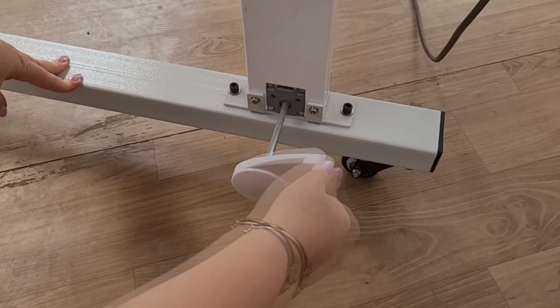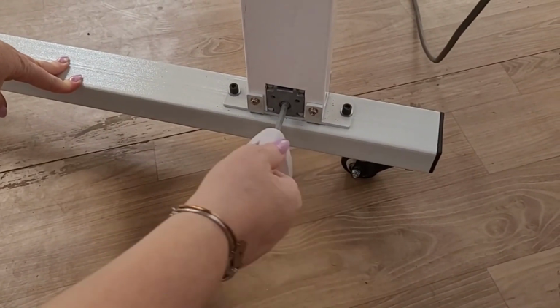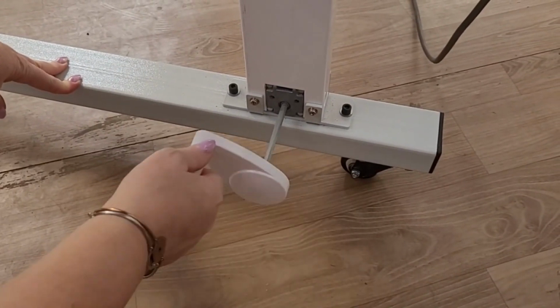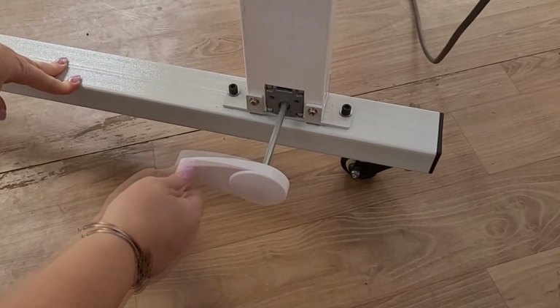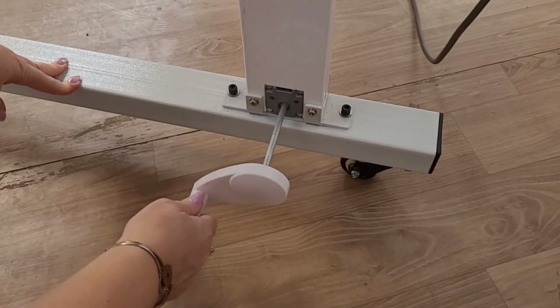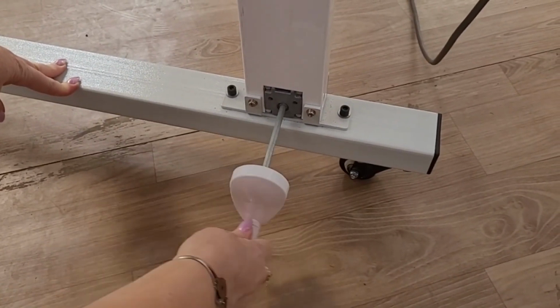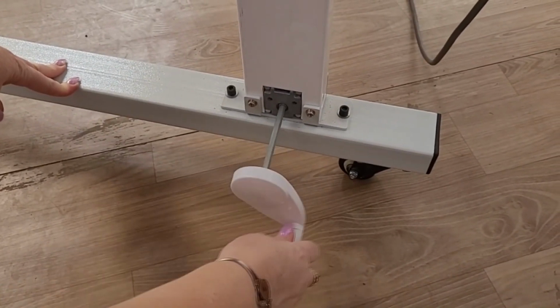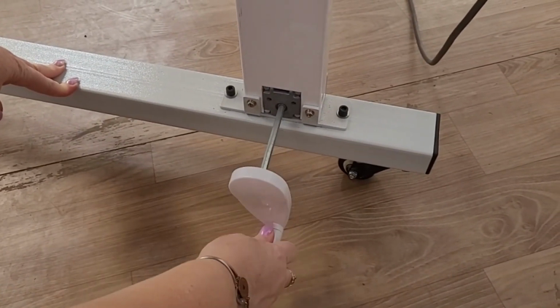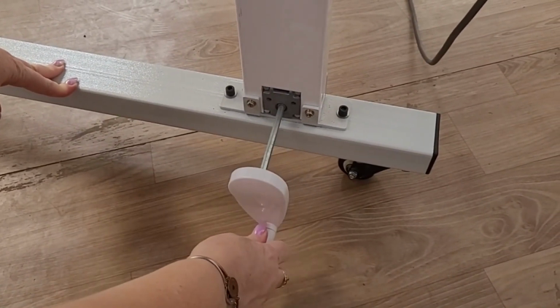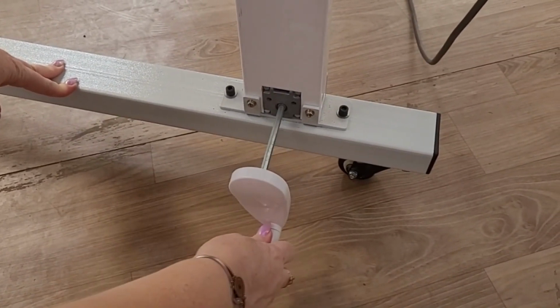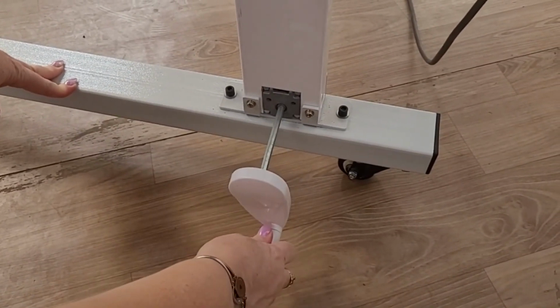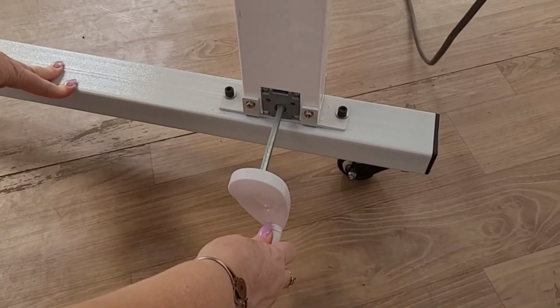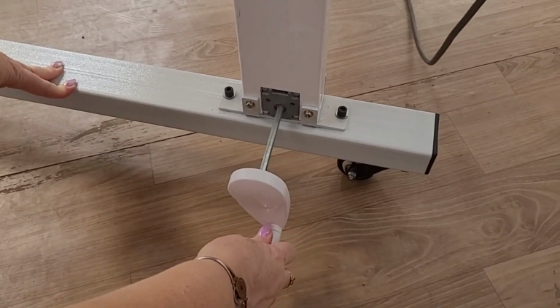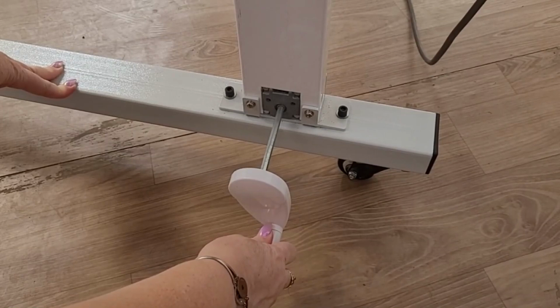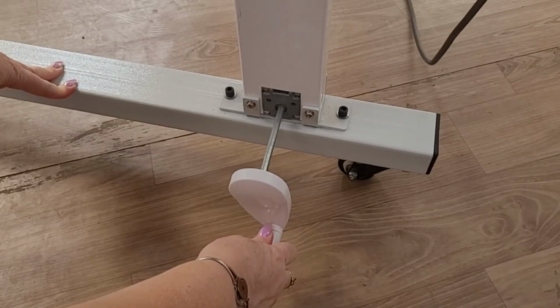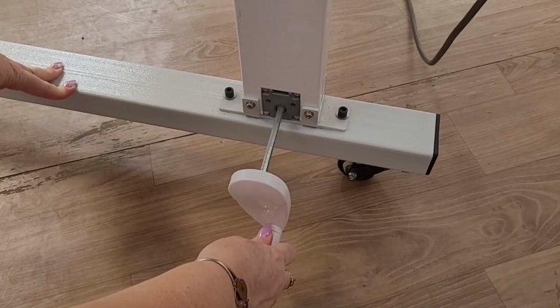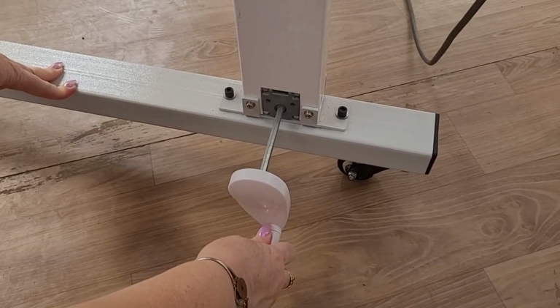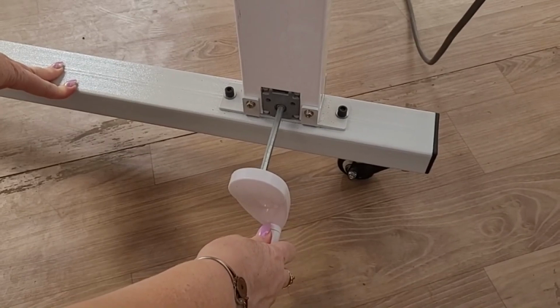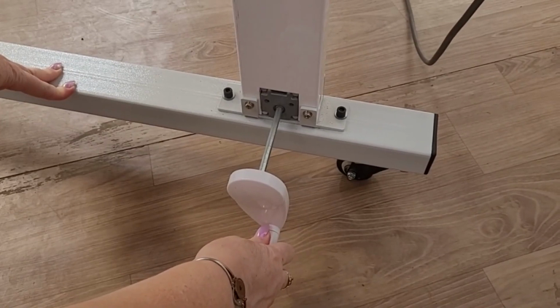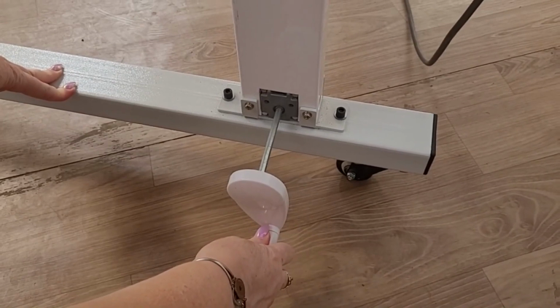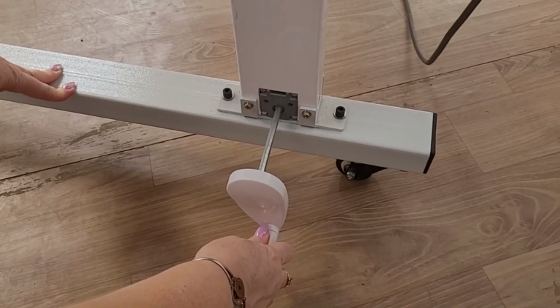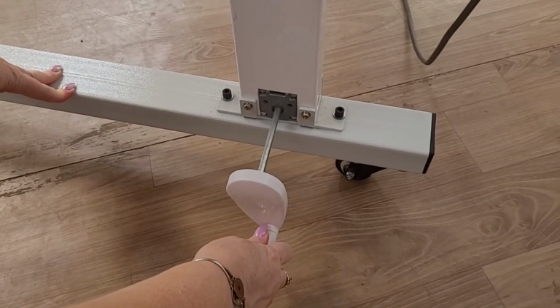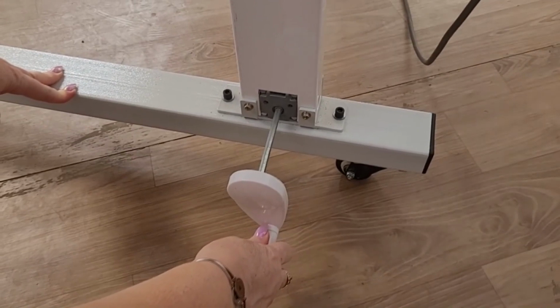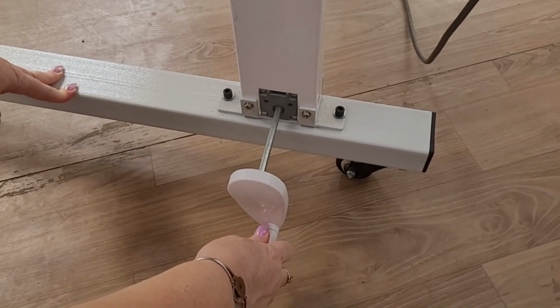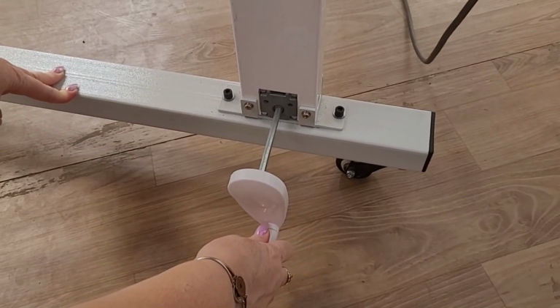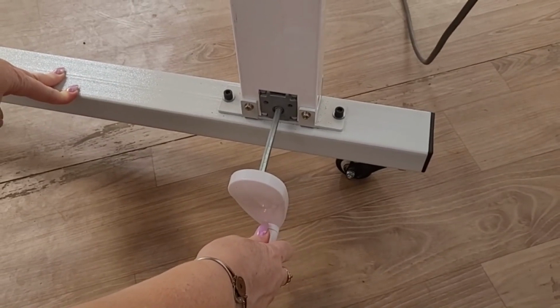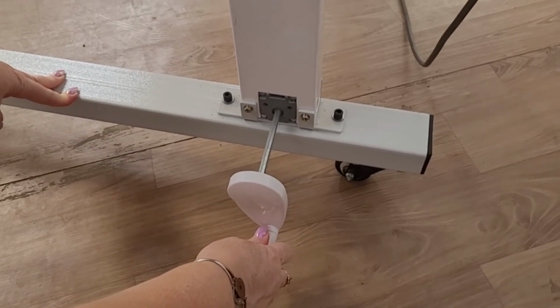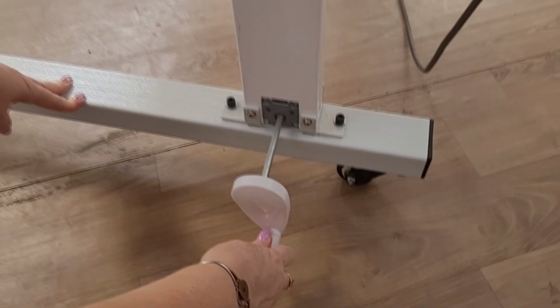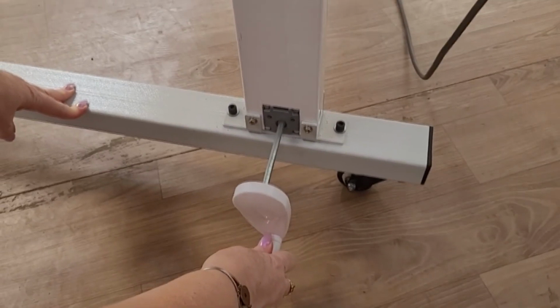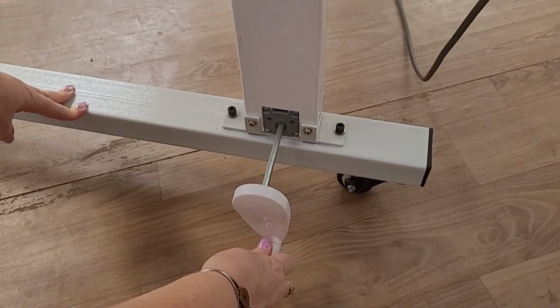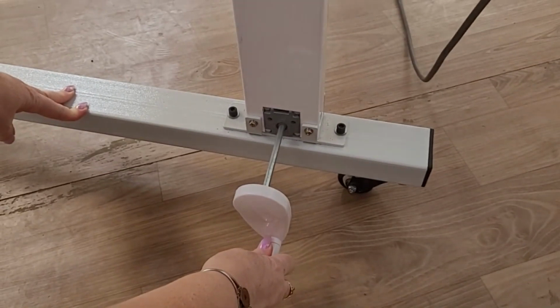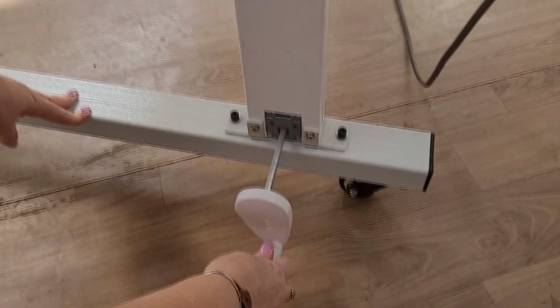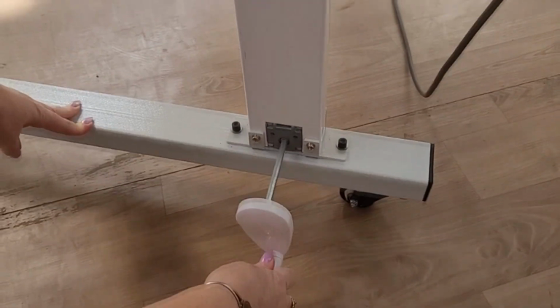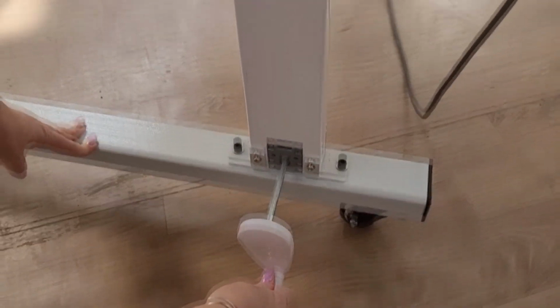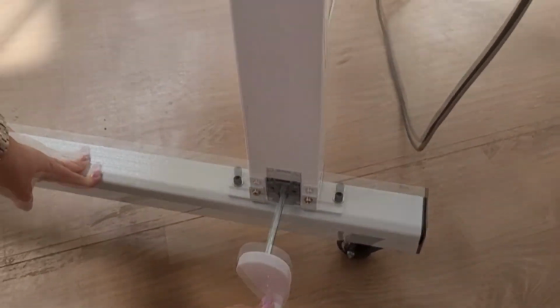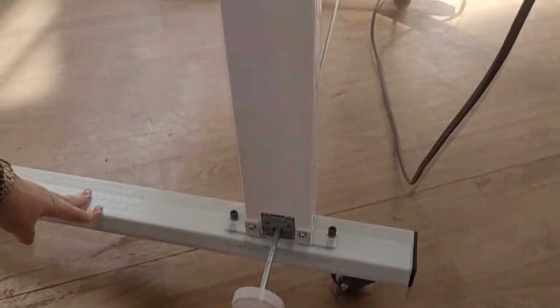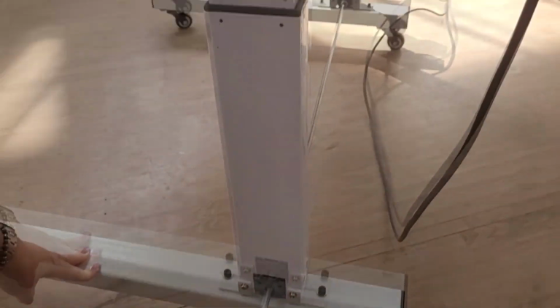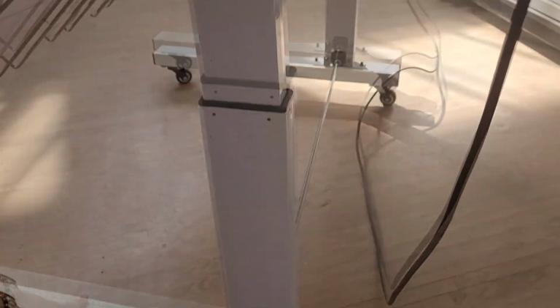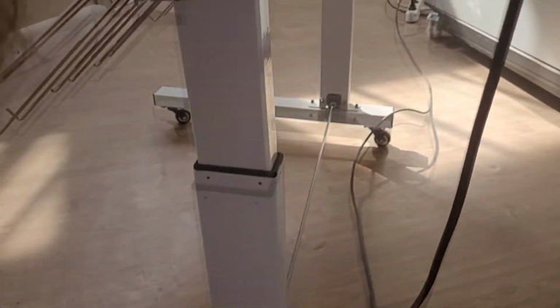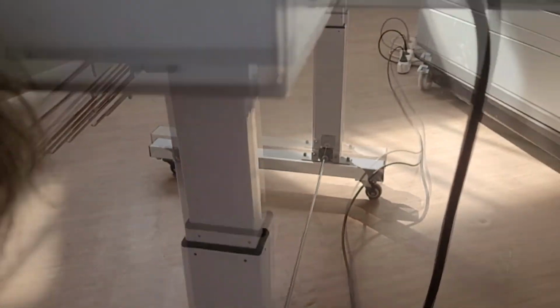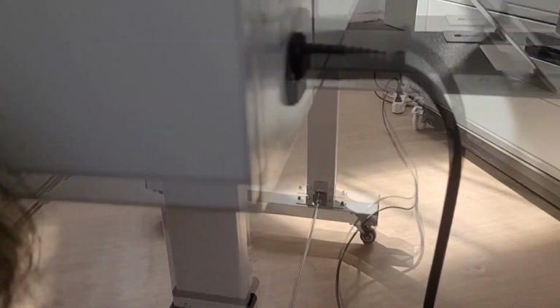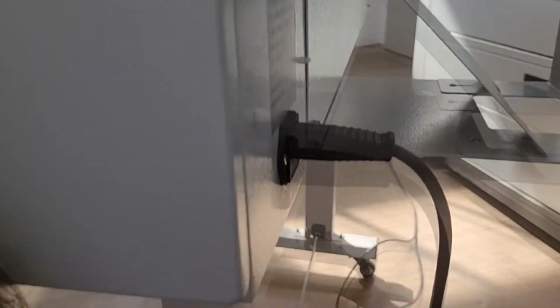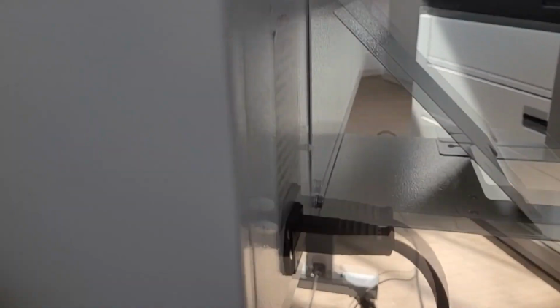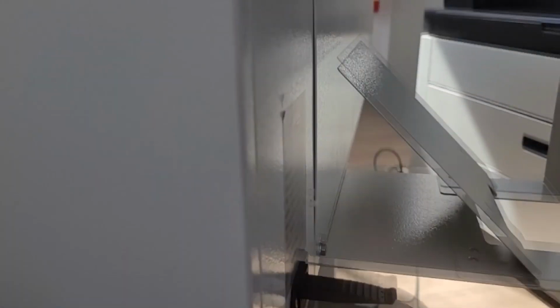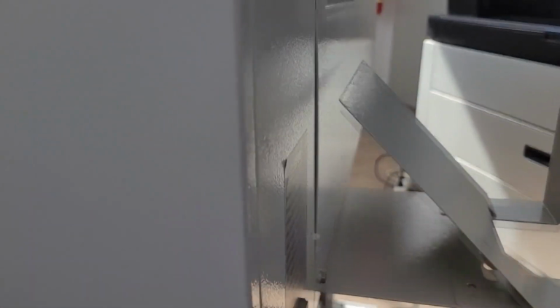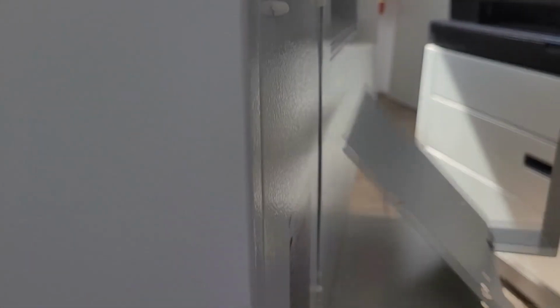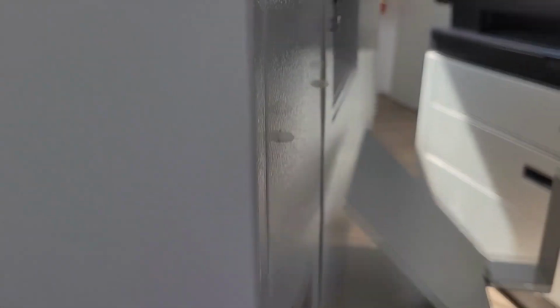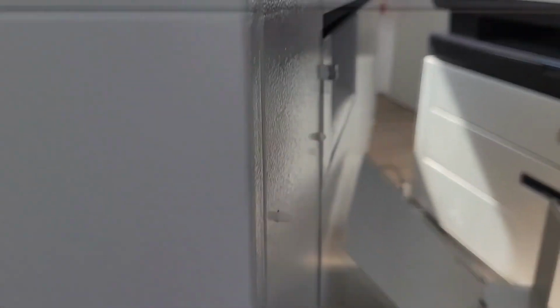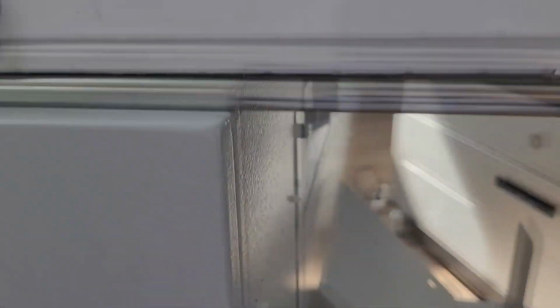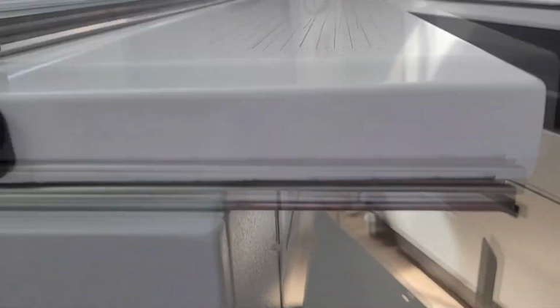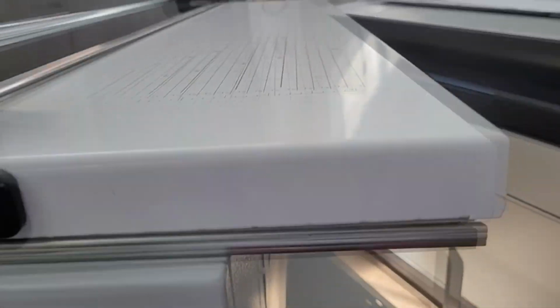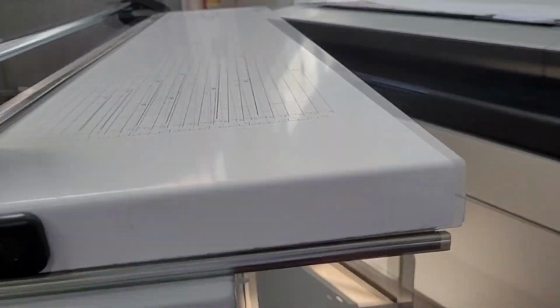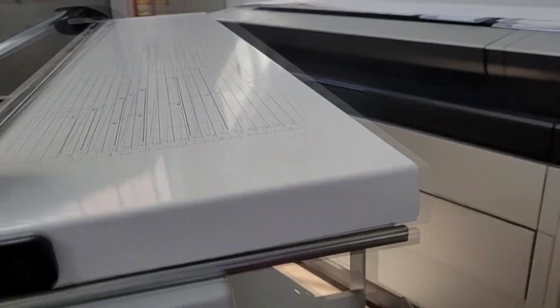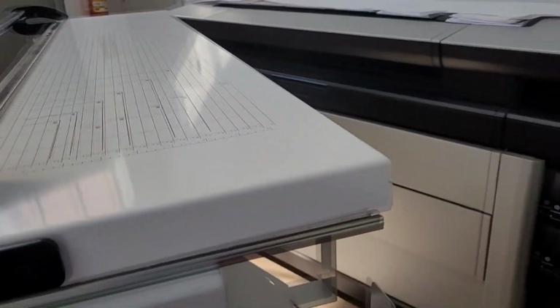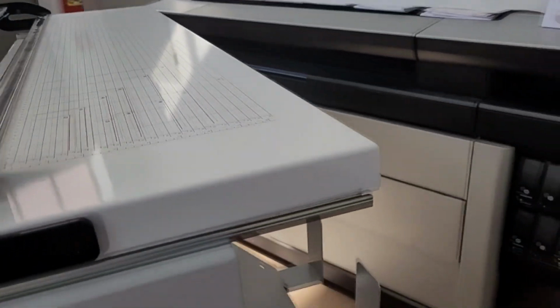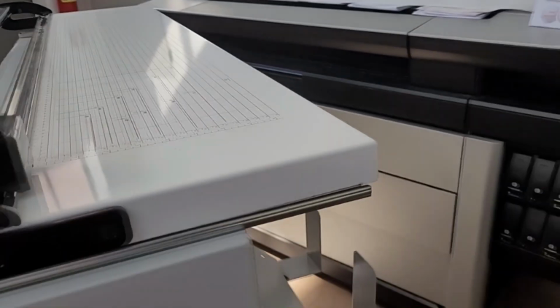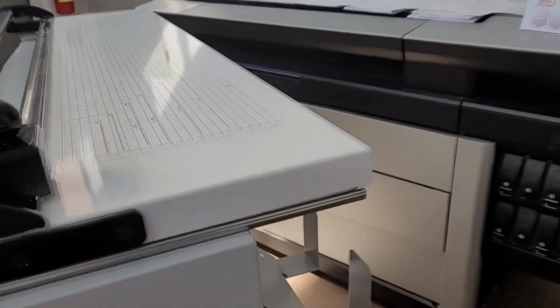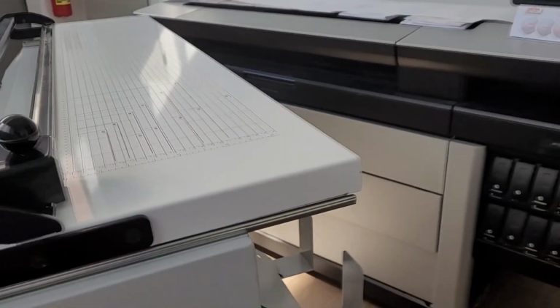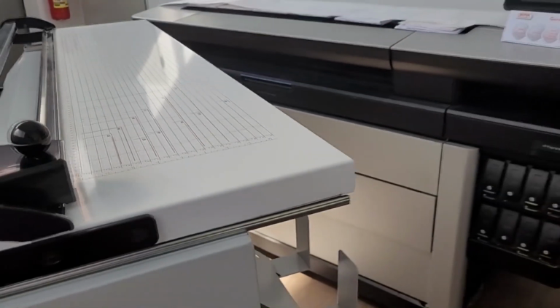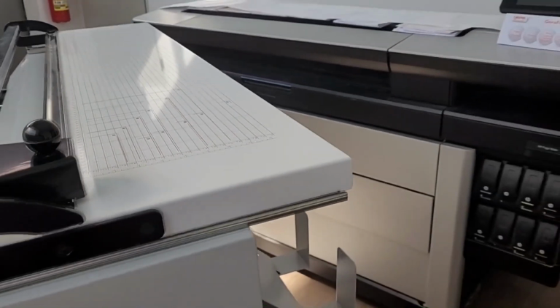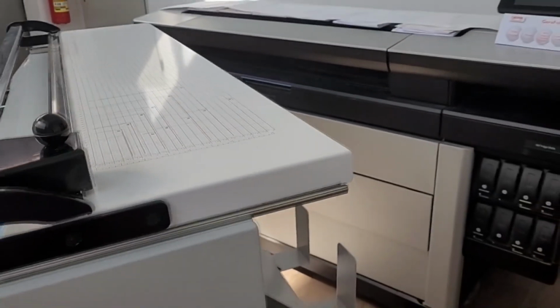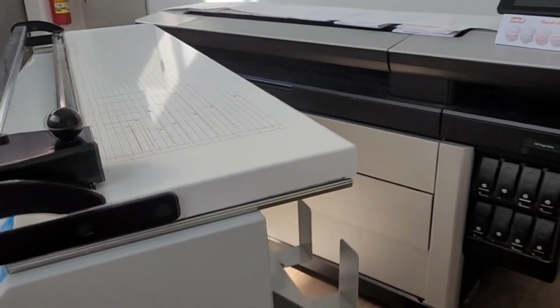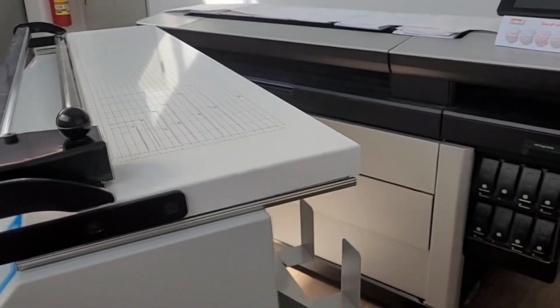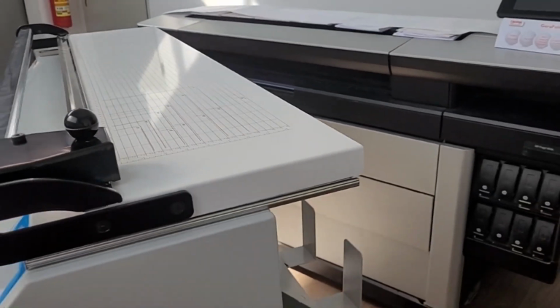Observe the crank system to raise or lower the cutter, and the table for introducing the copy, adapting to the height of any operator.